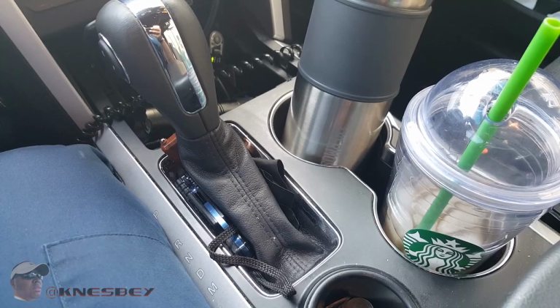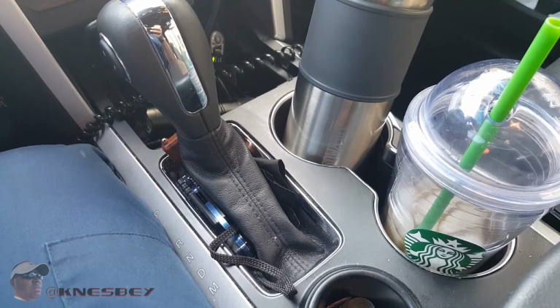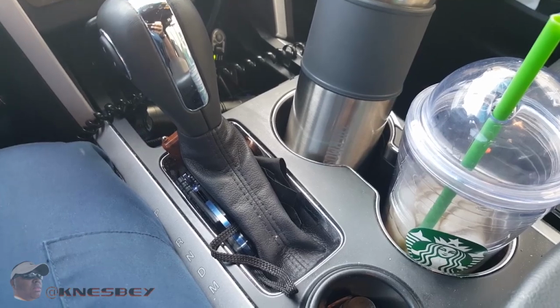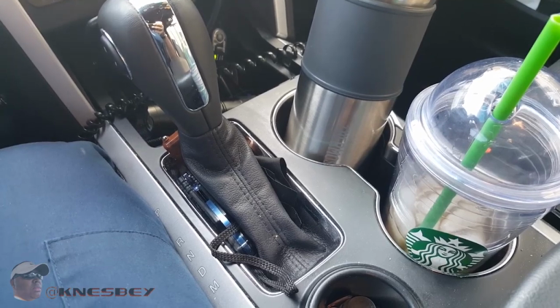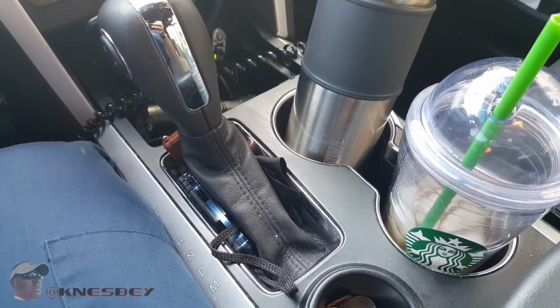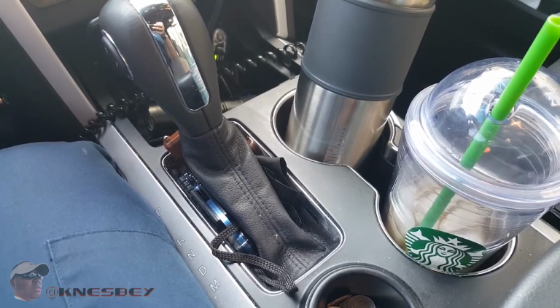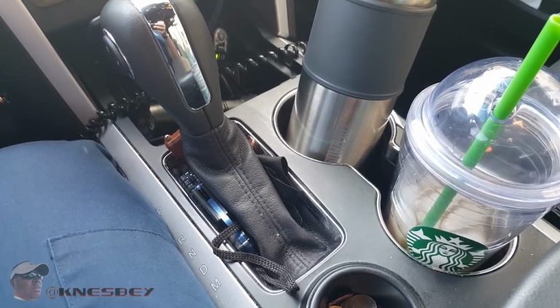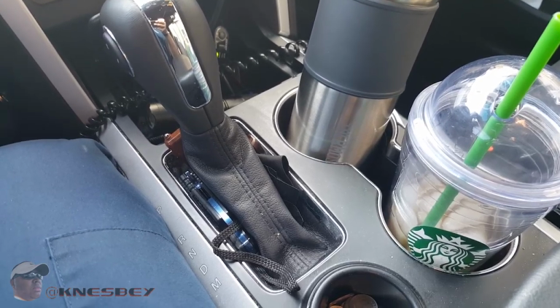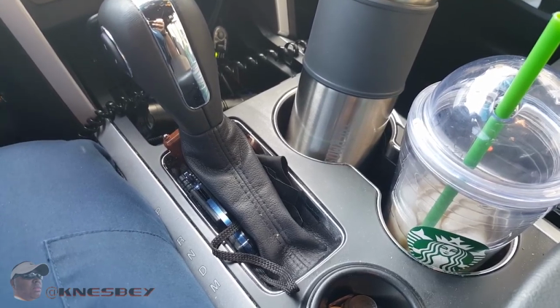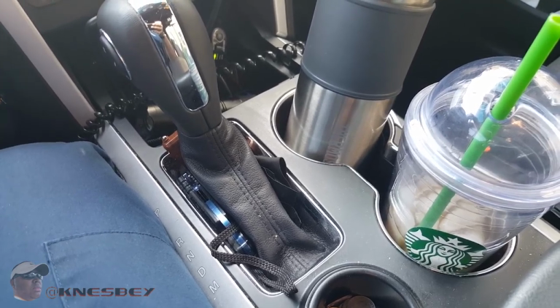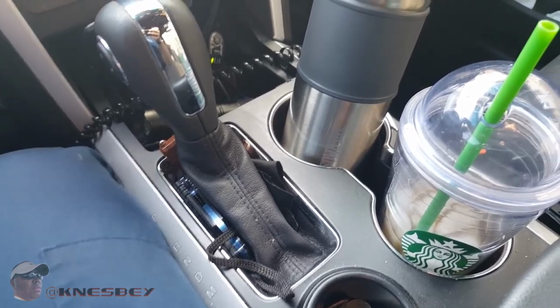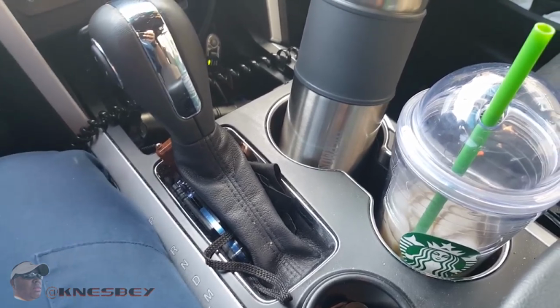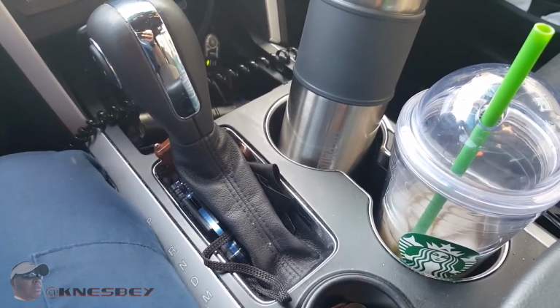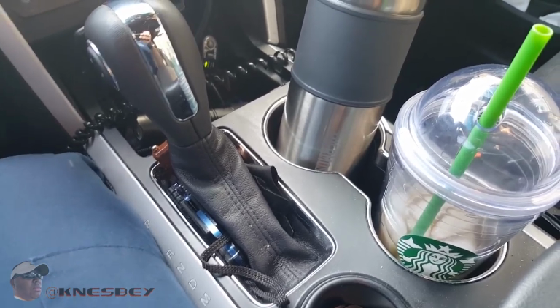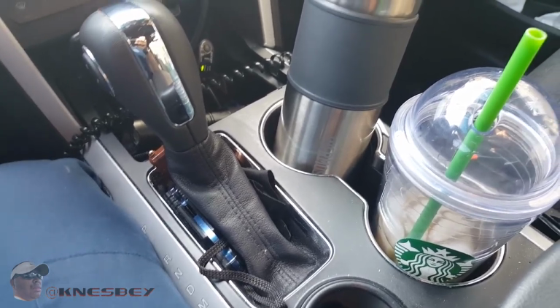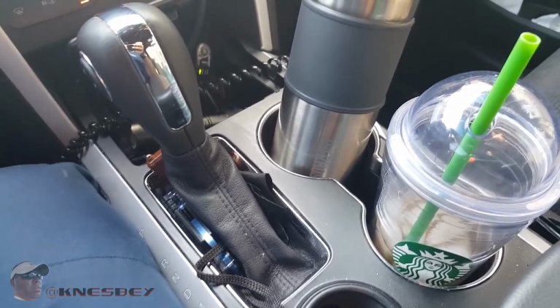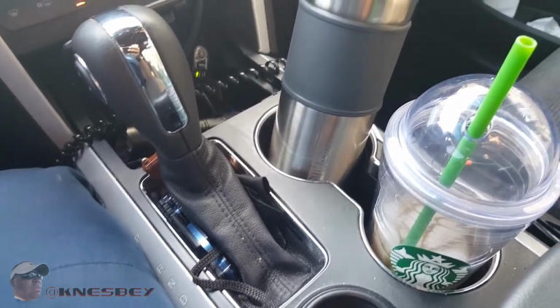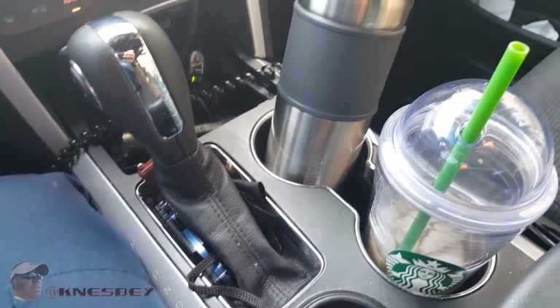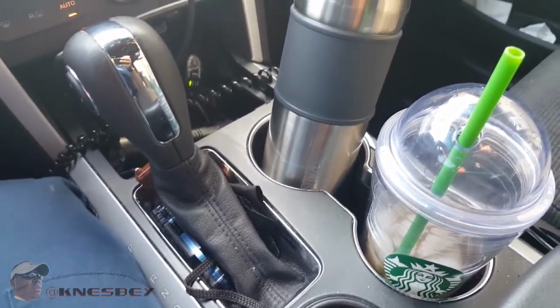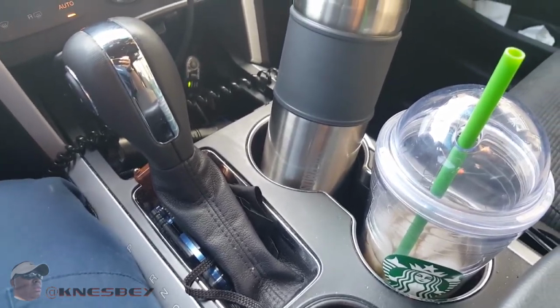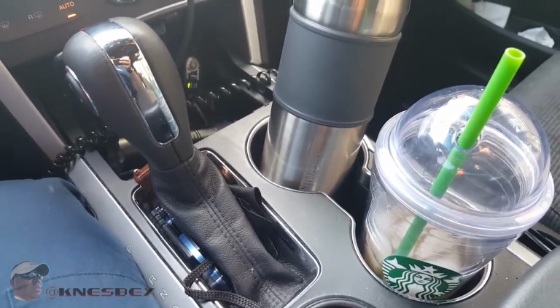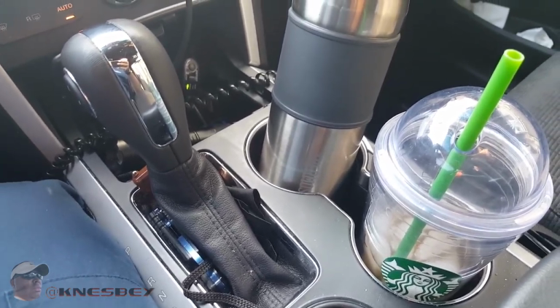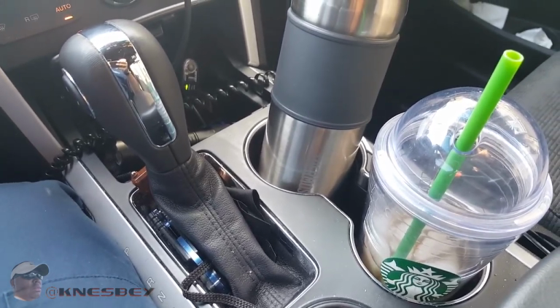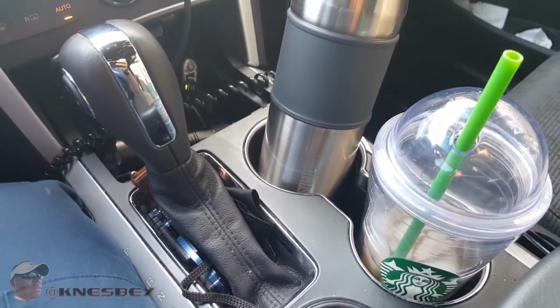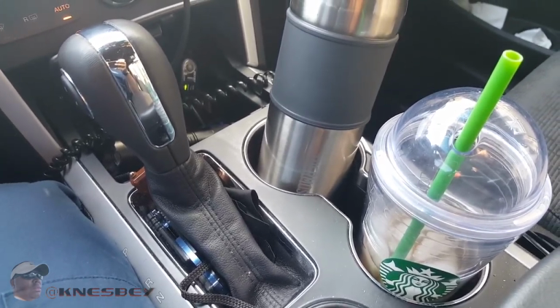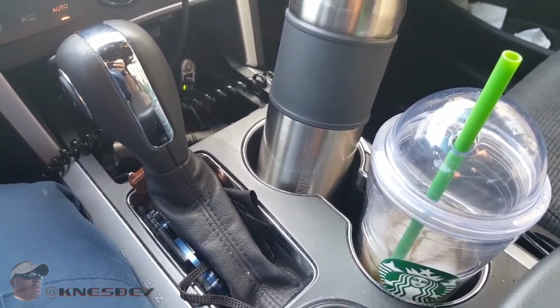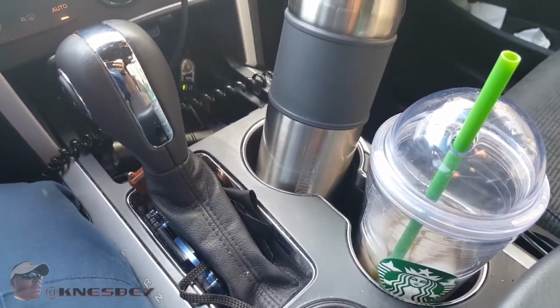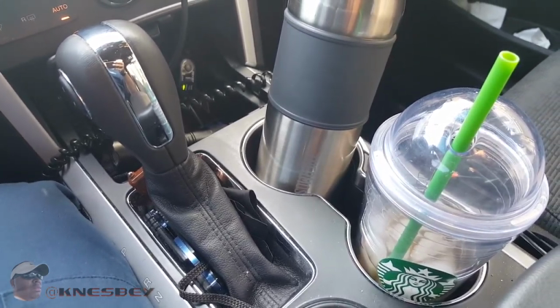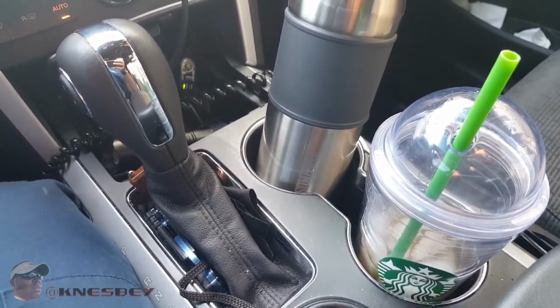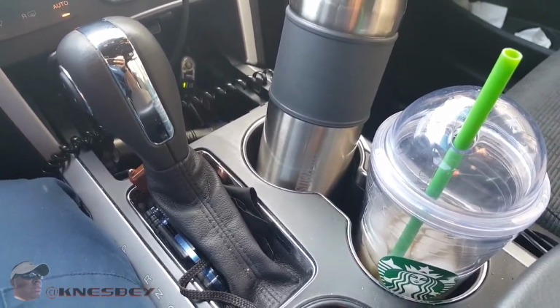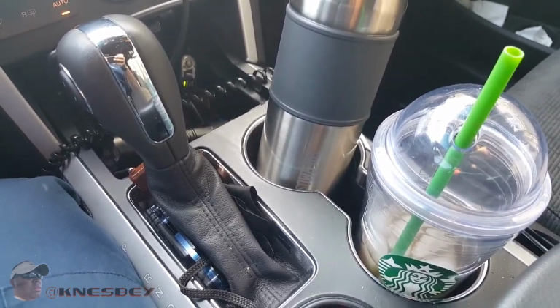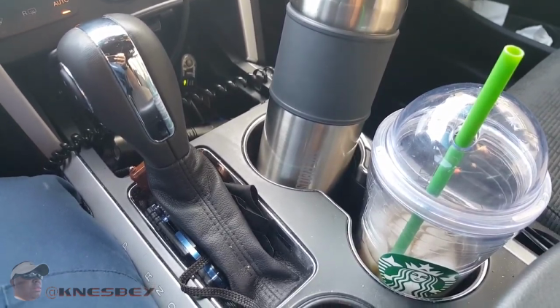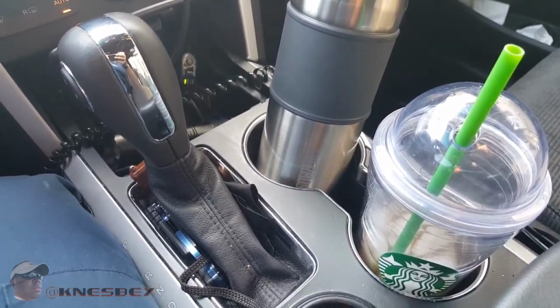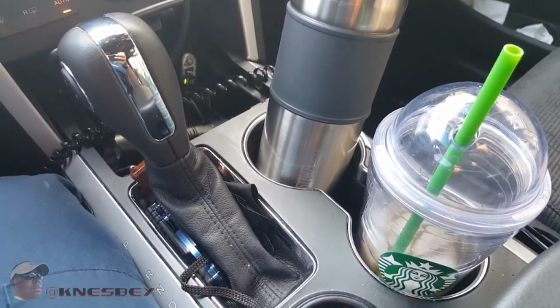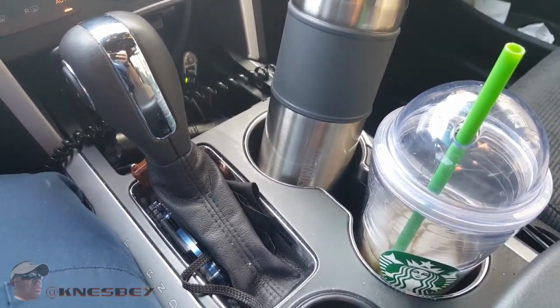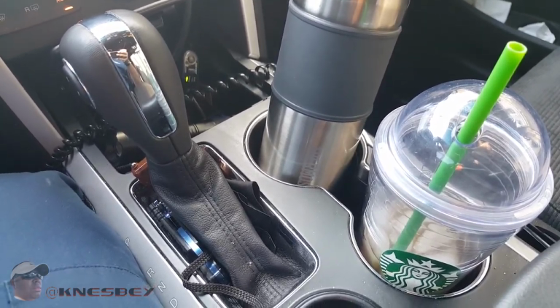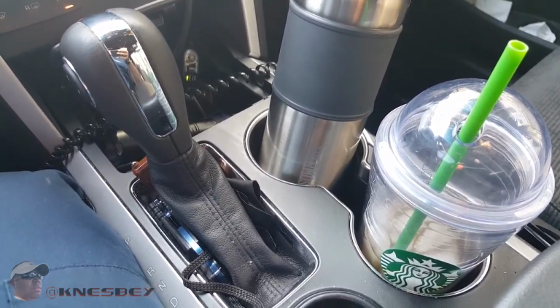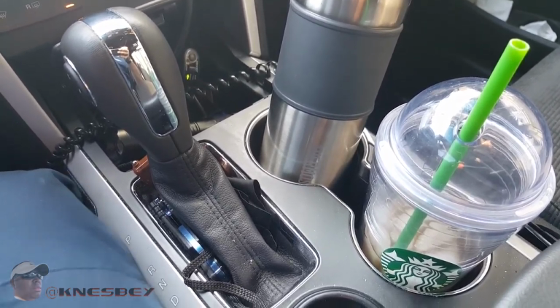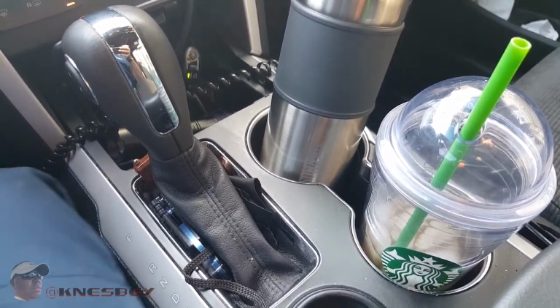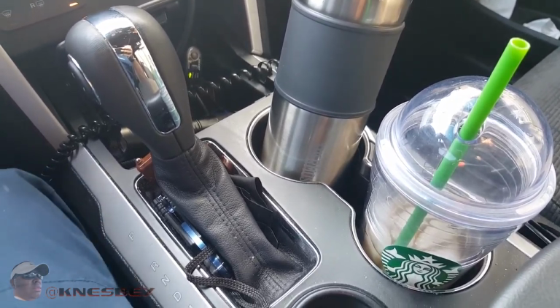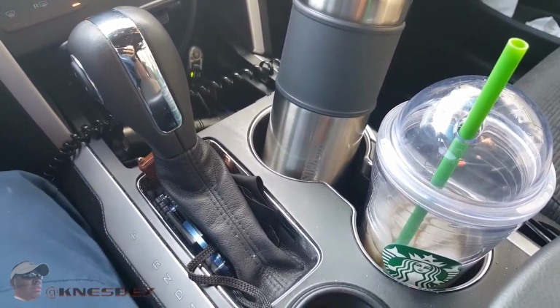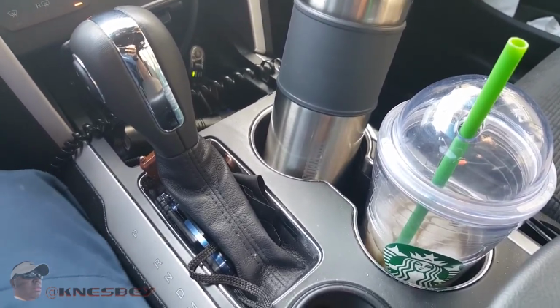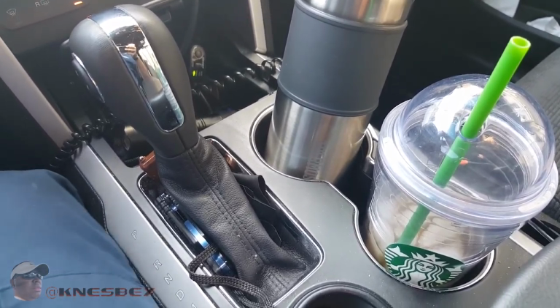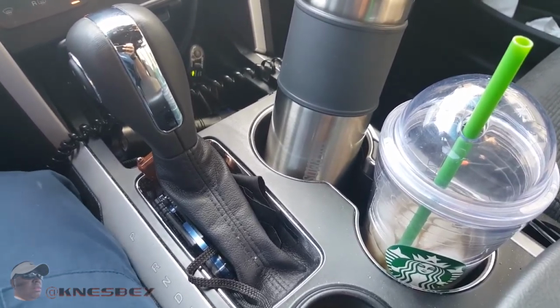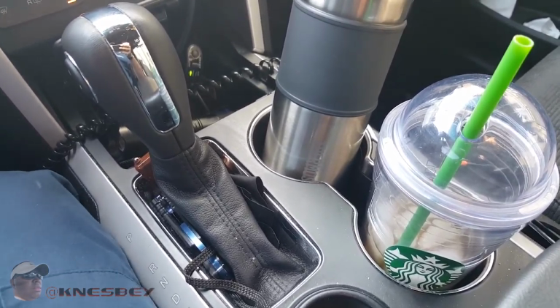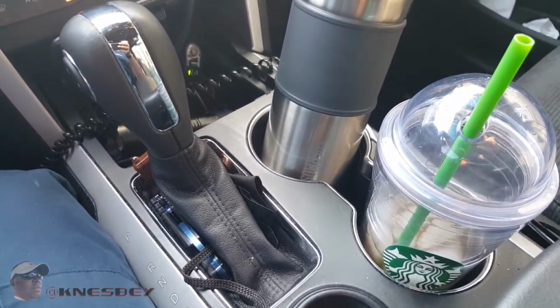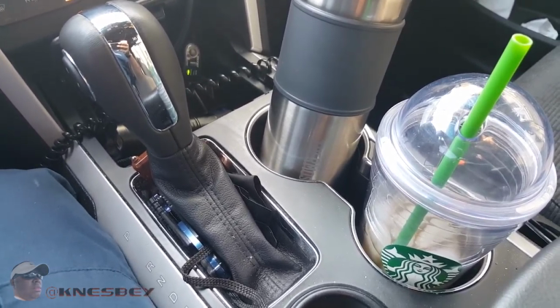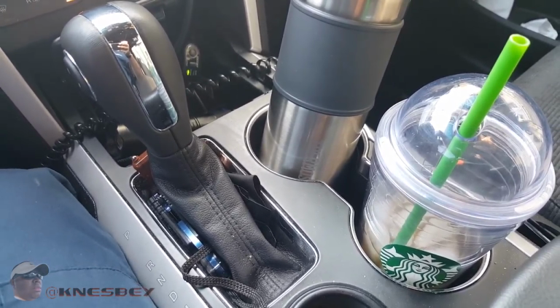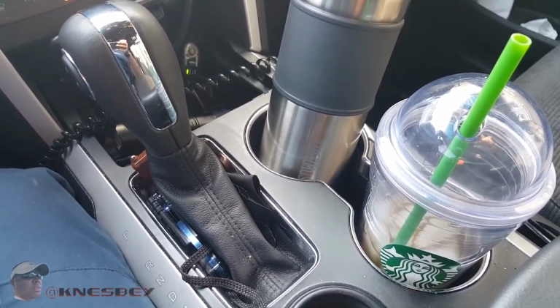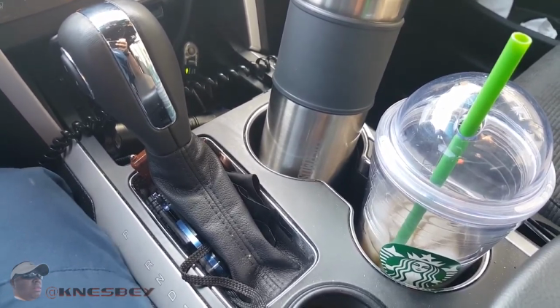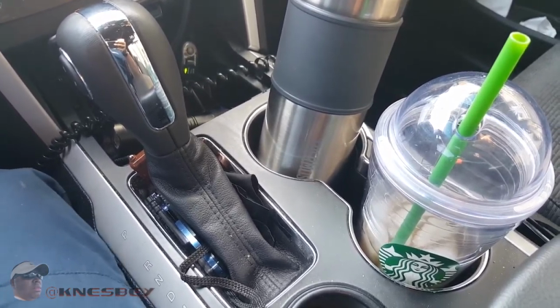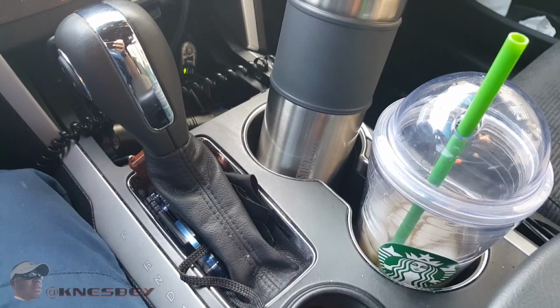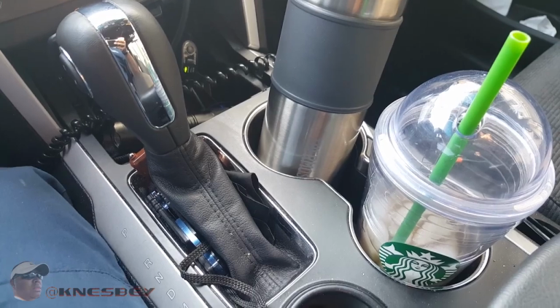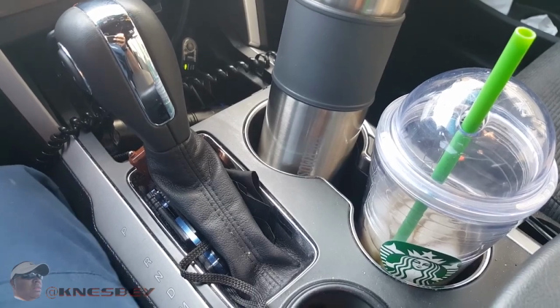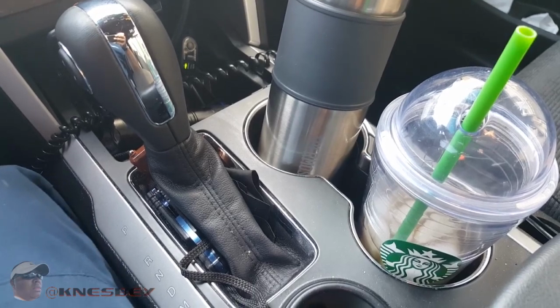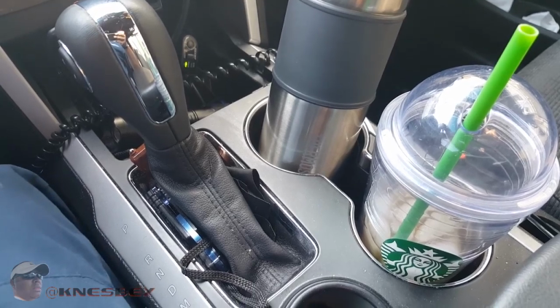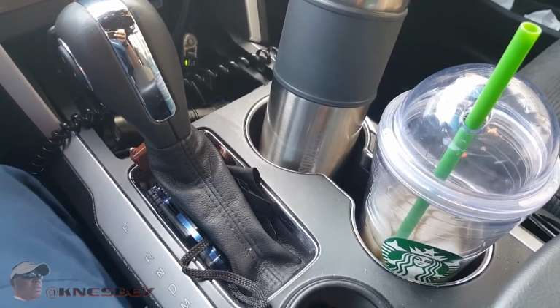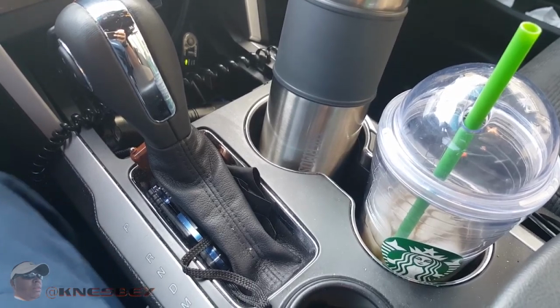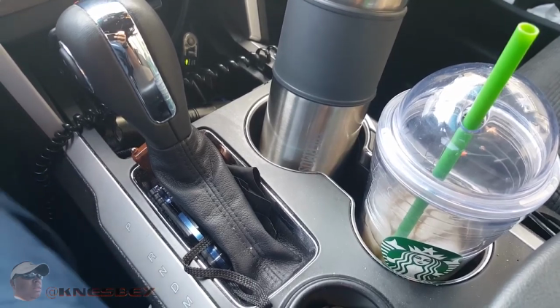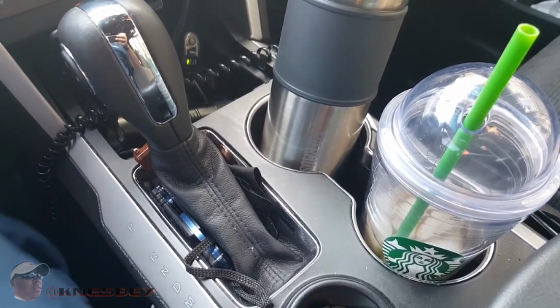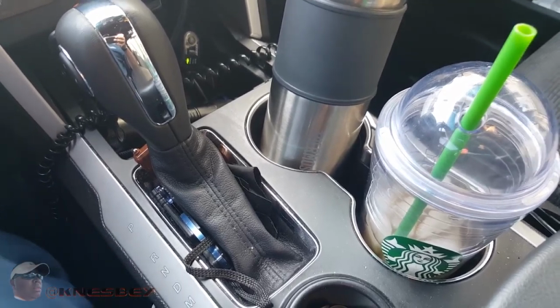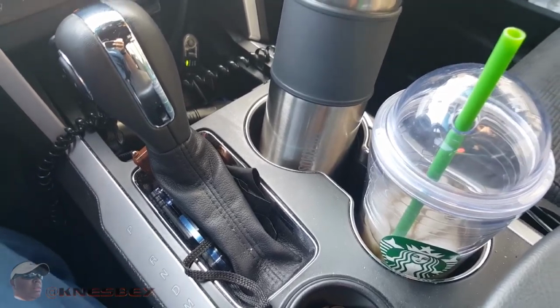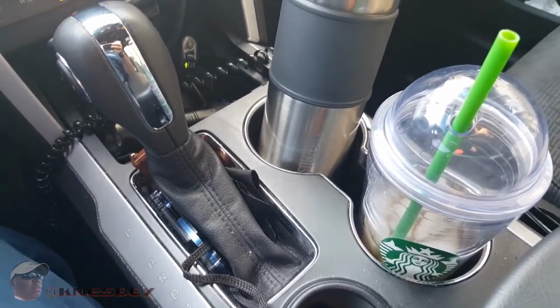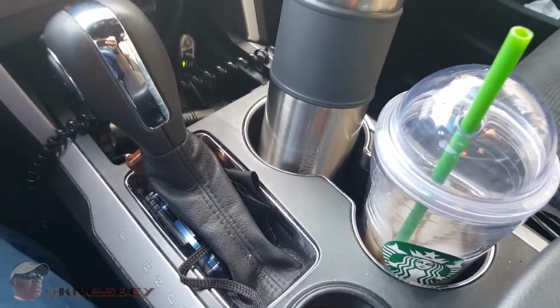Yo, it's Dap Bruh Nez dropping another in-car review on y'all.